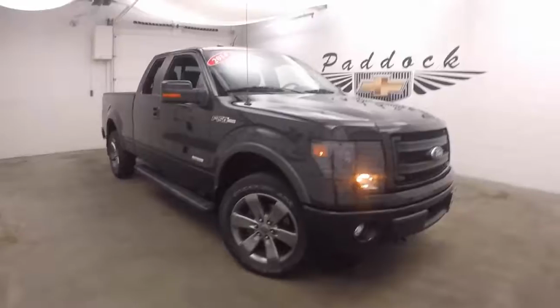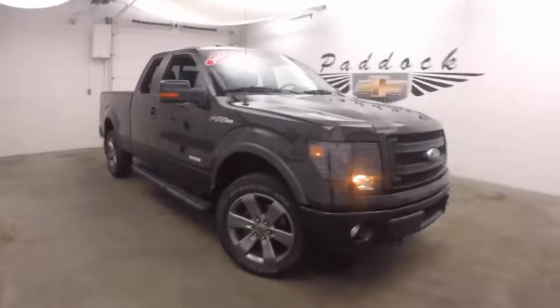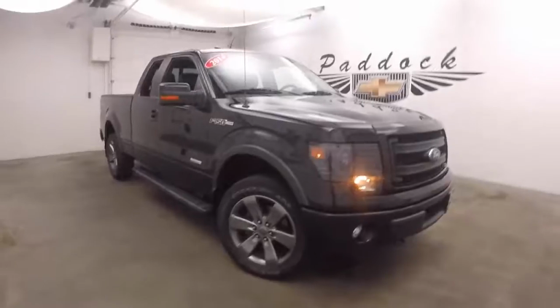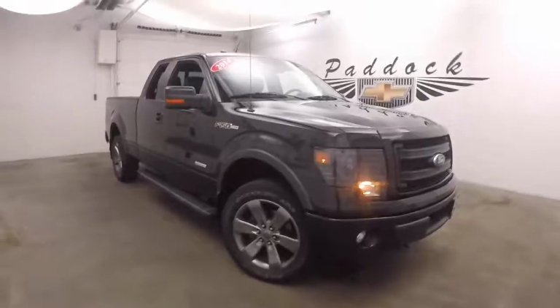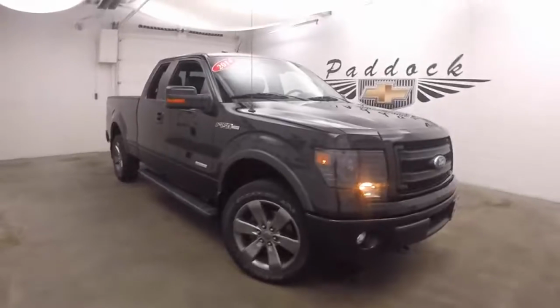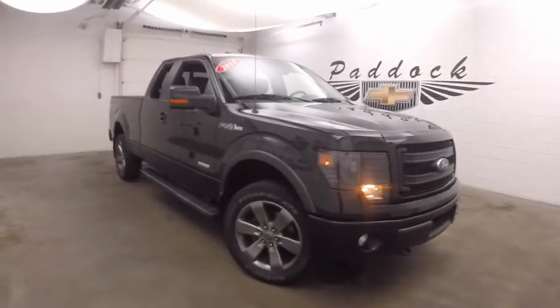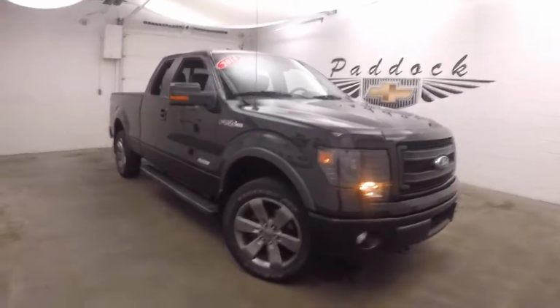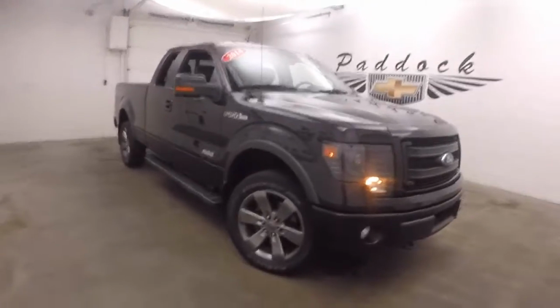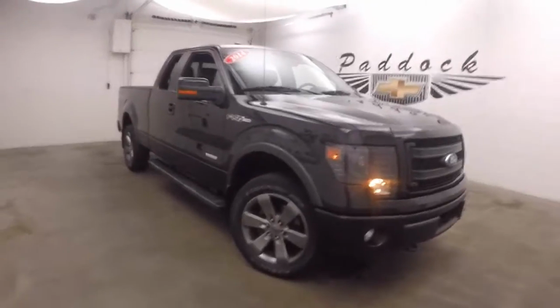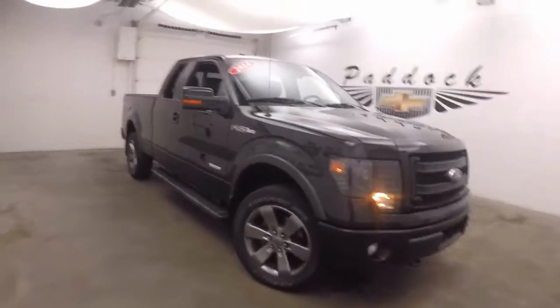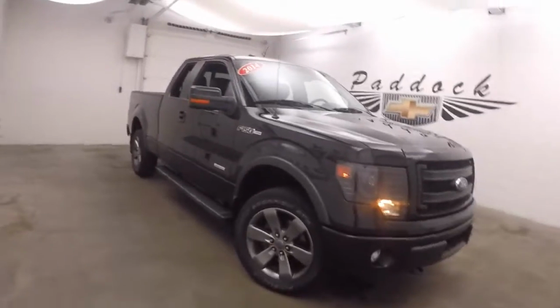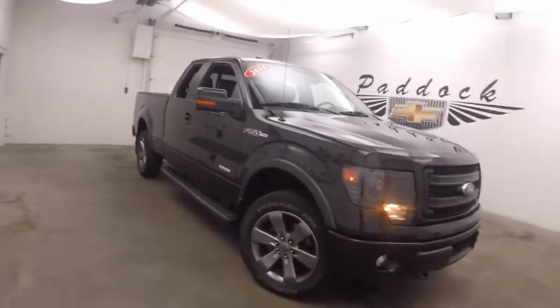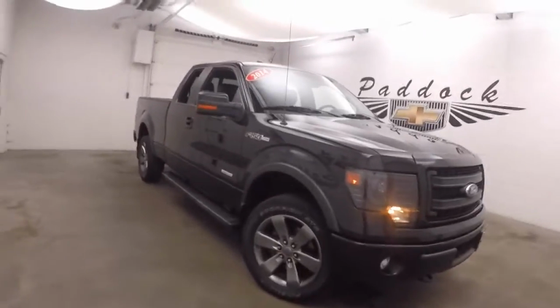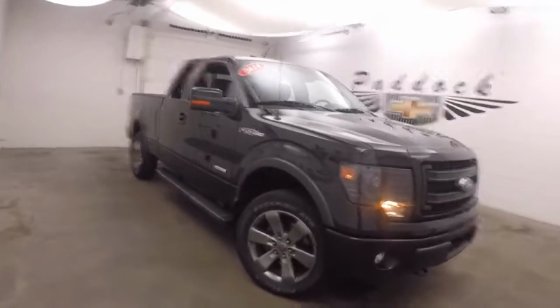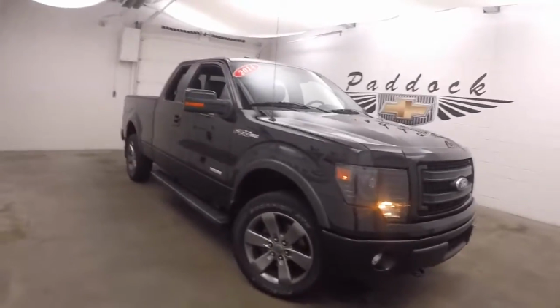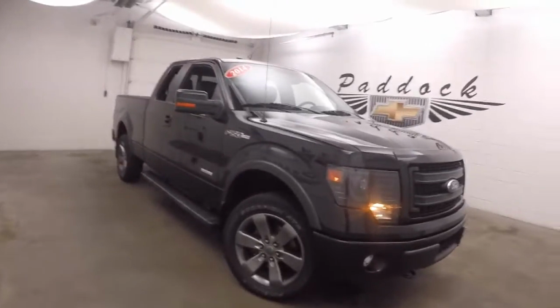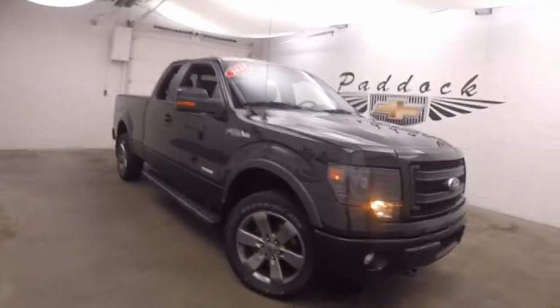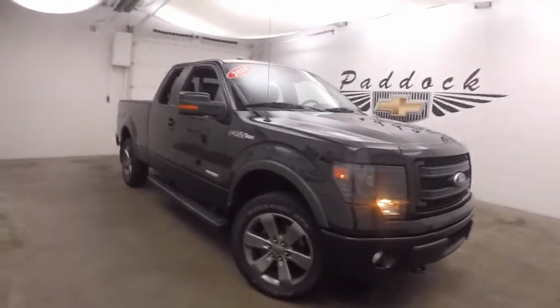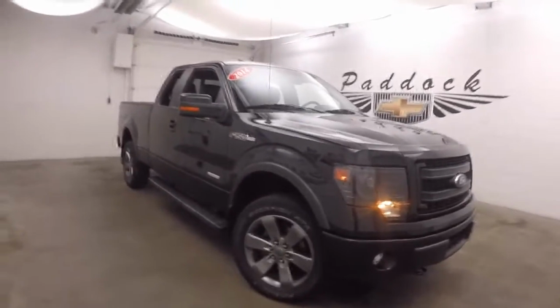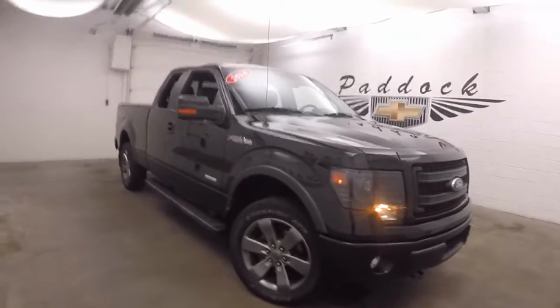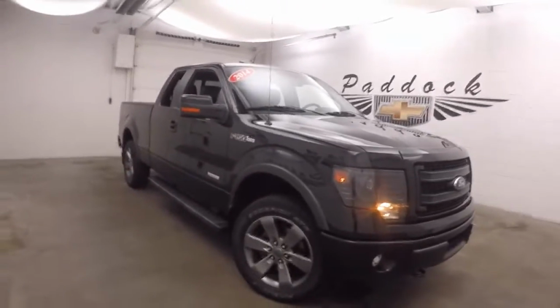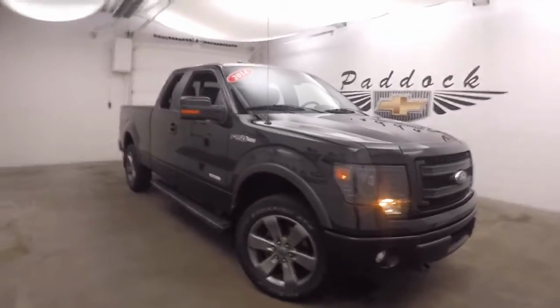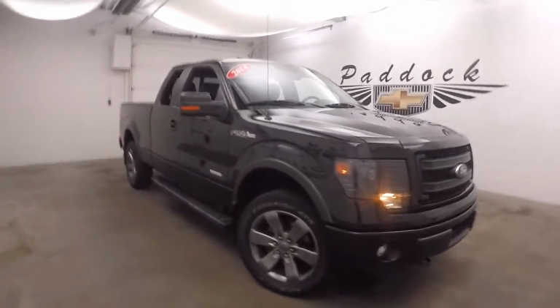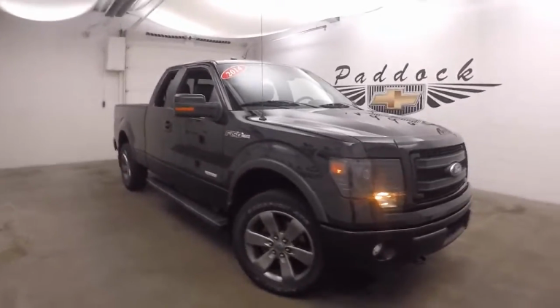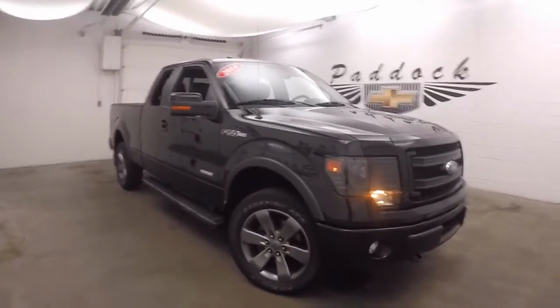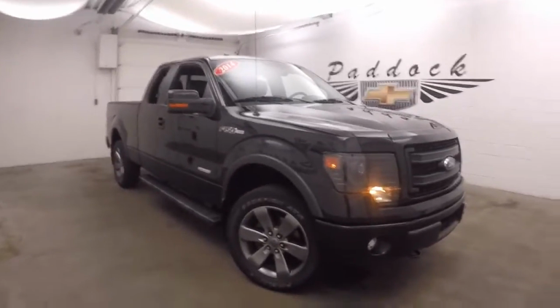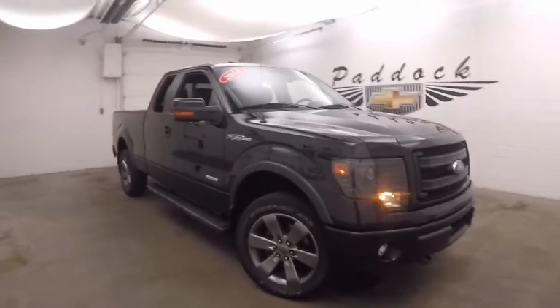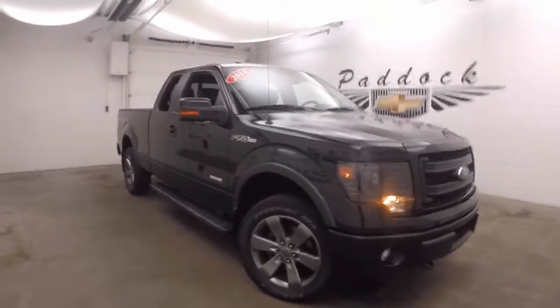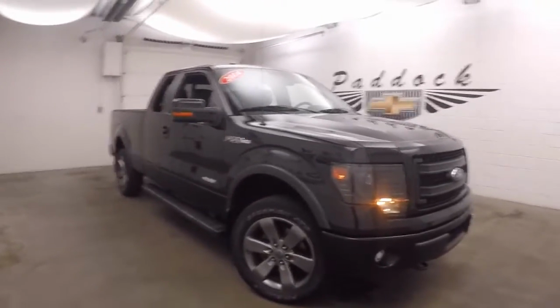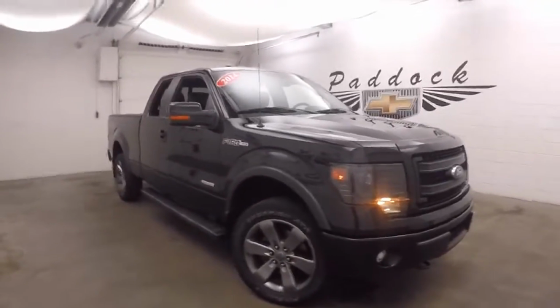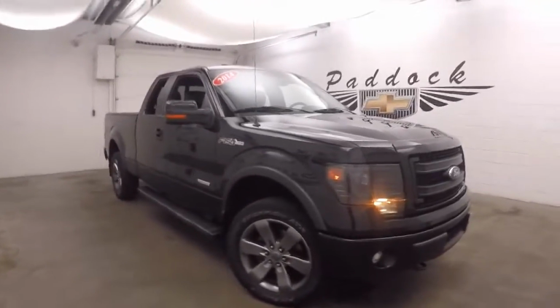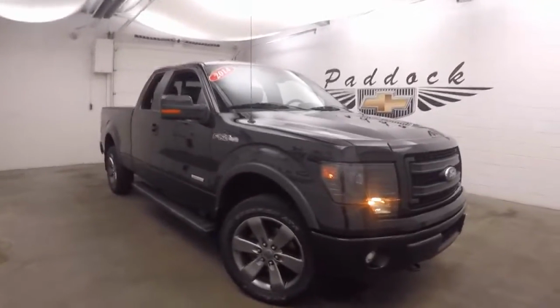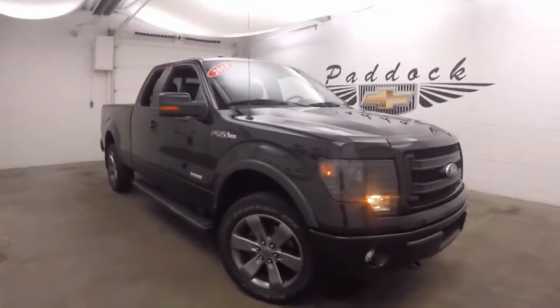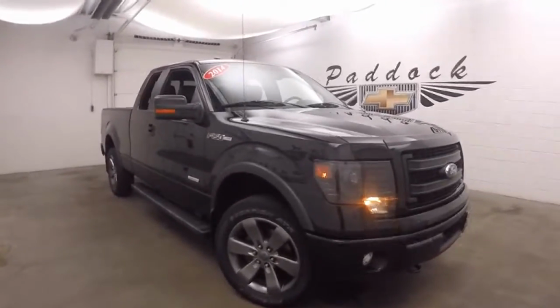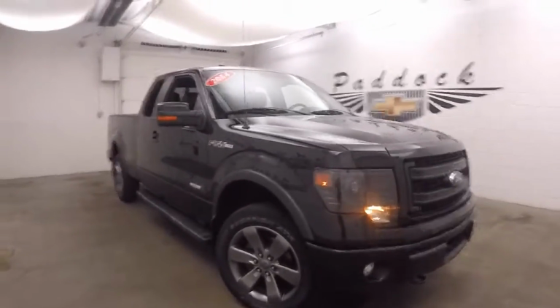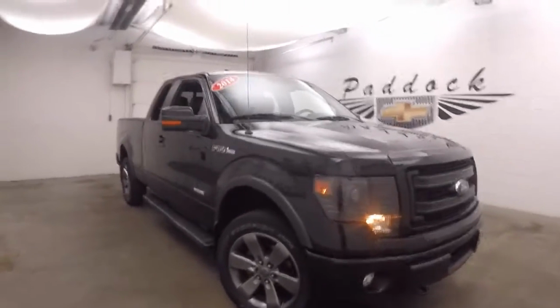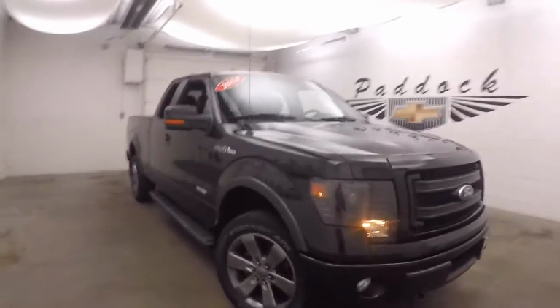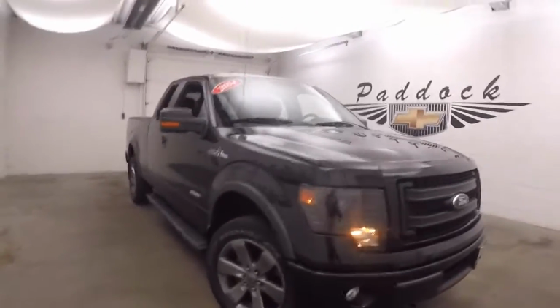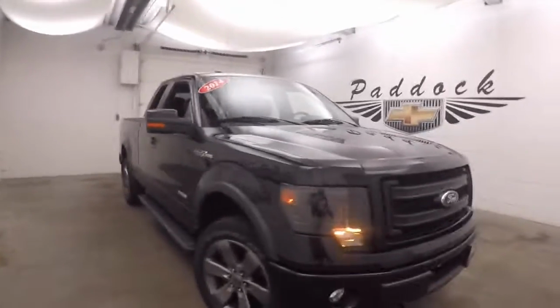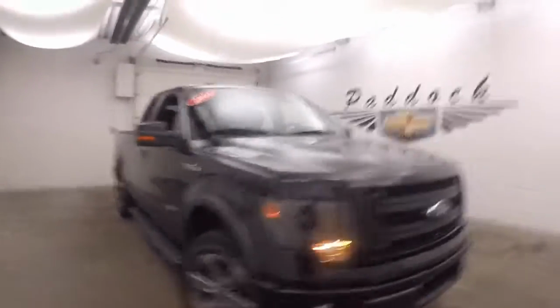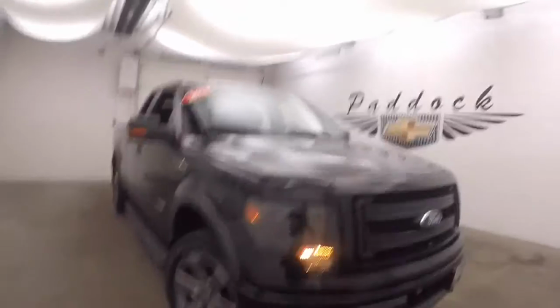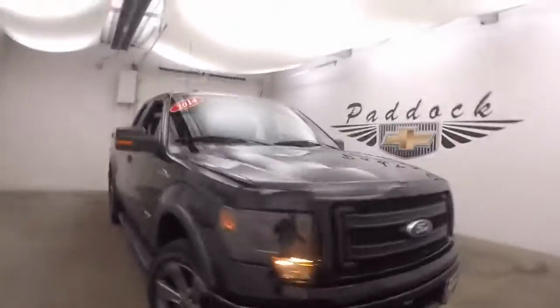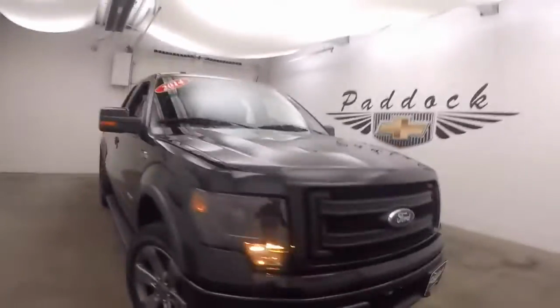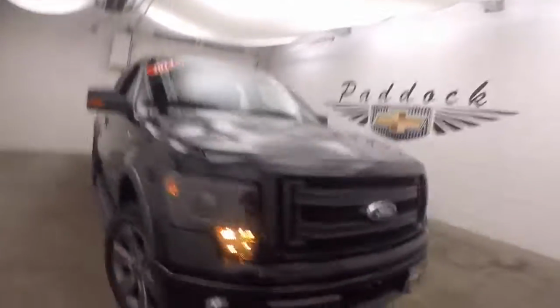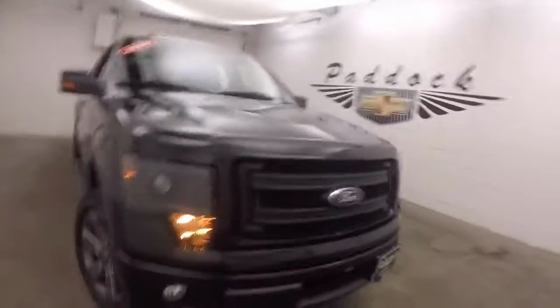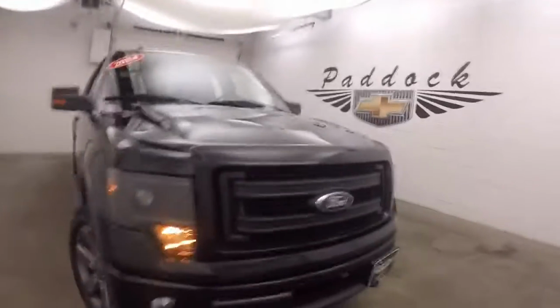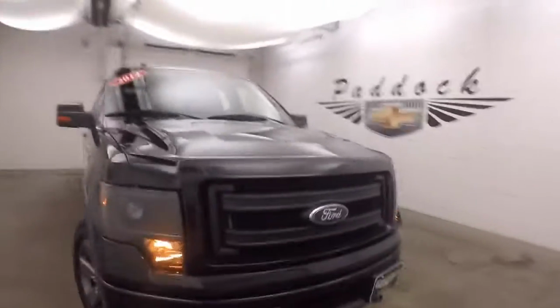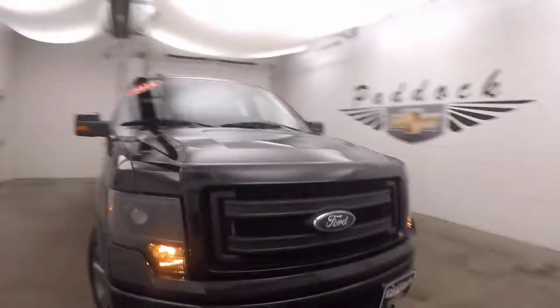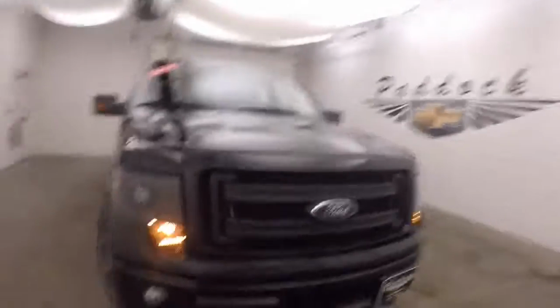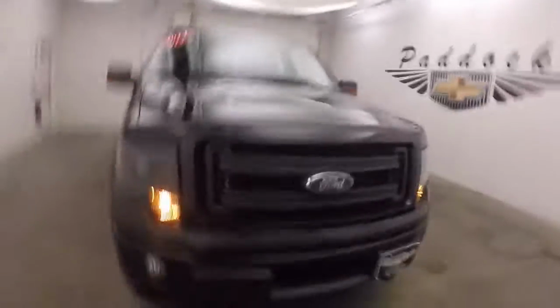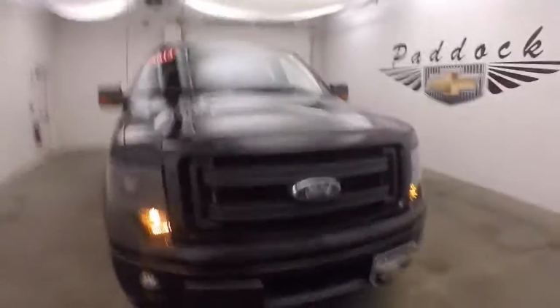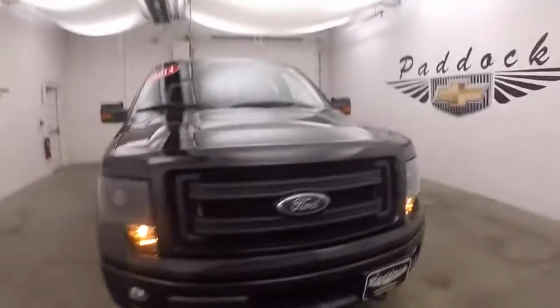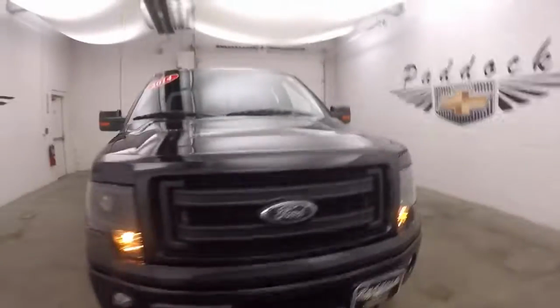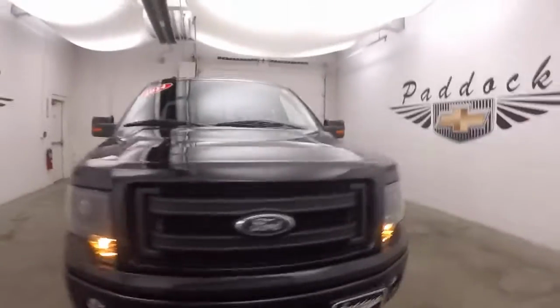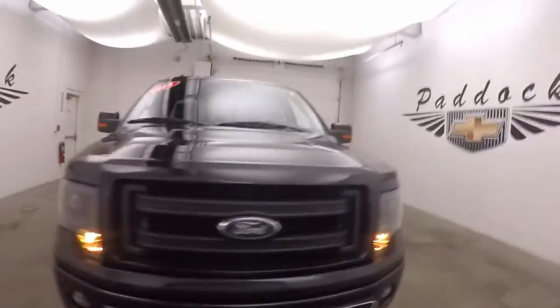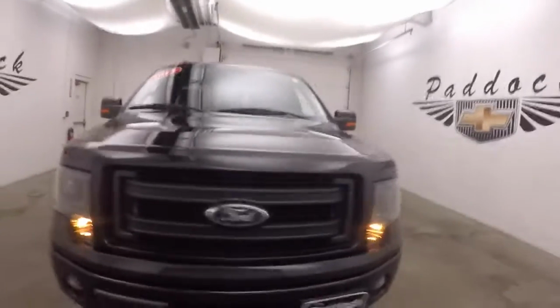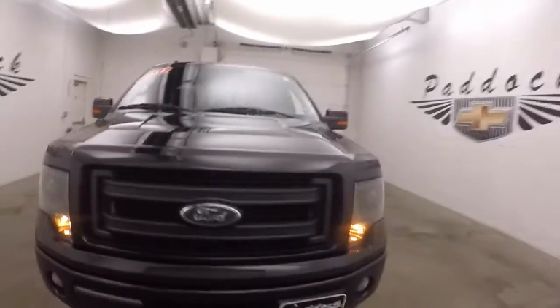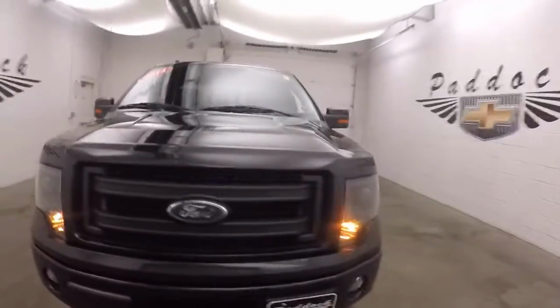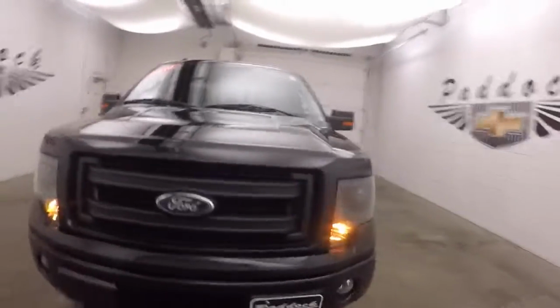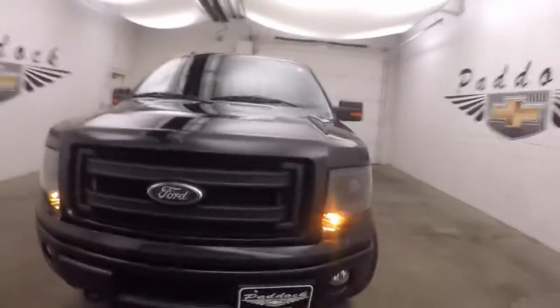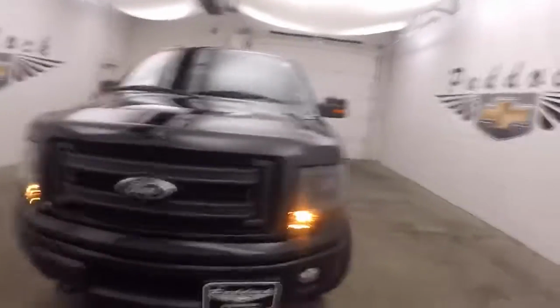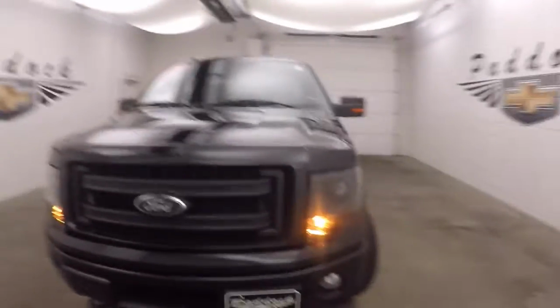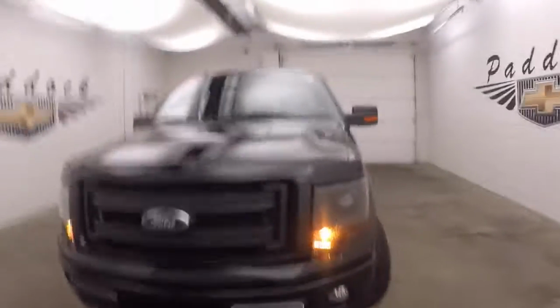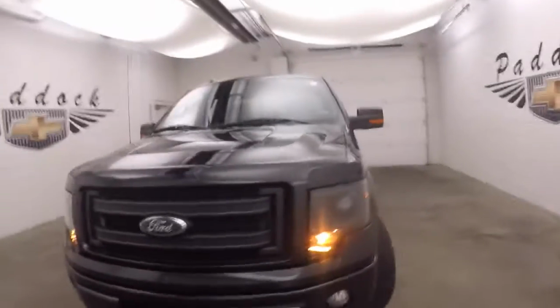2014 Ford F-150 FX4 Off-Road Edition with the FX4 Off-Road Package.